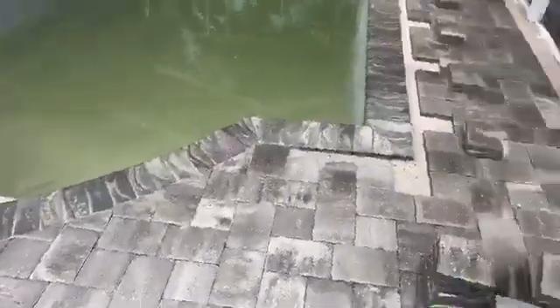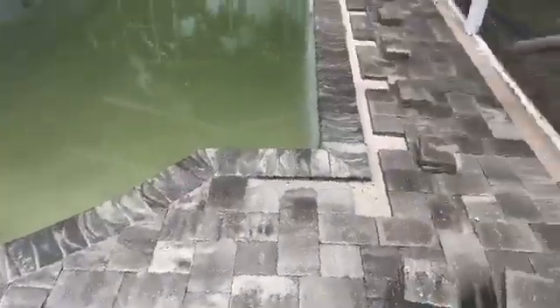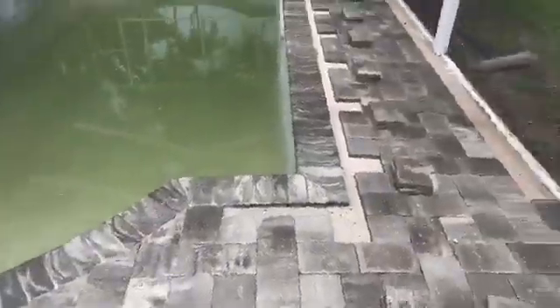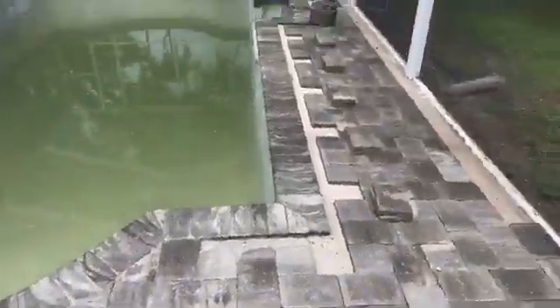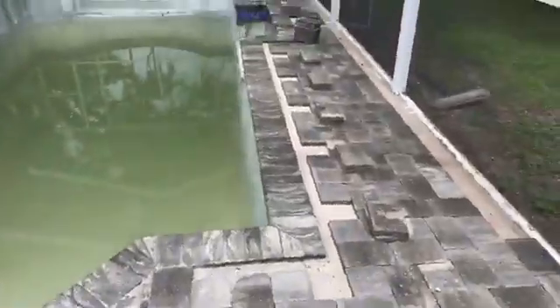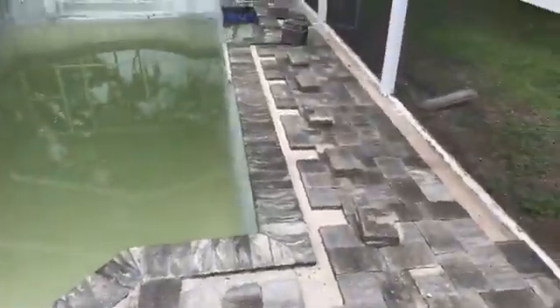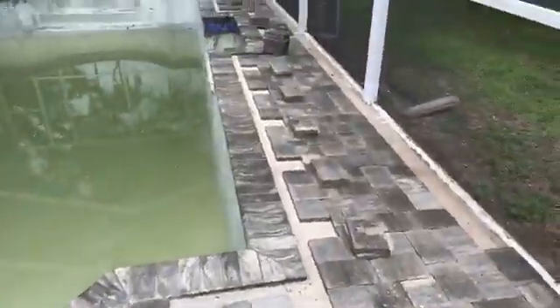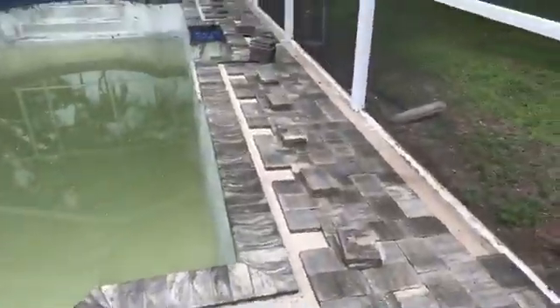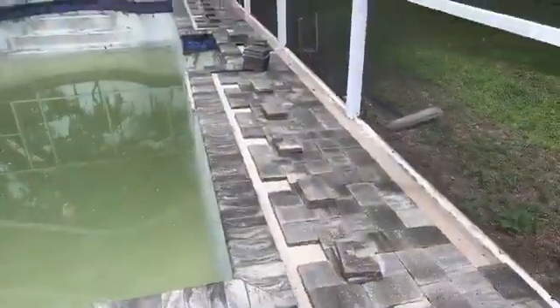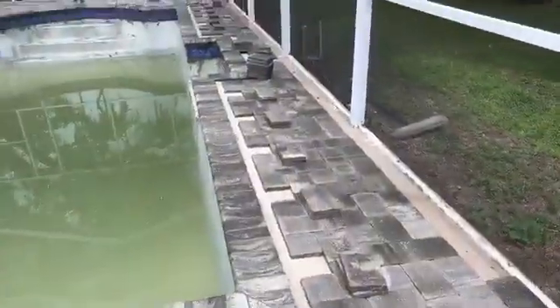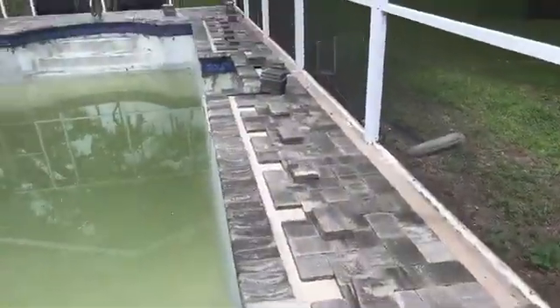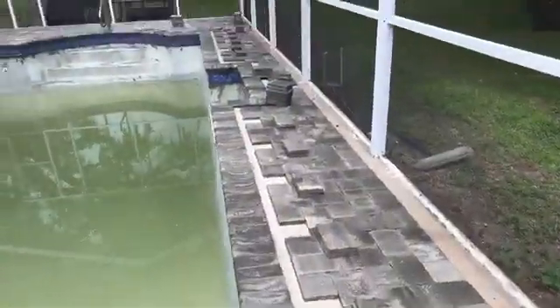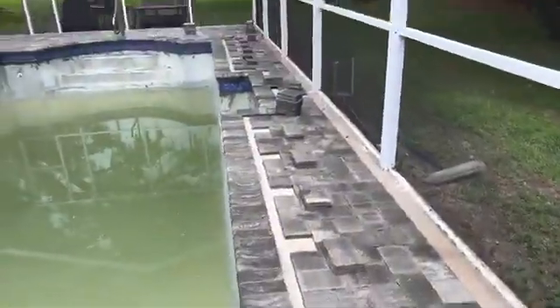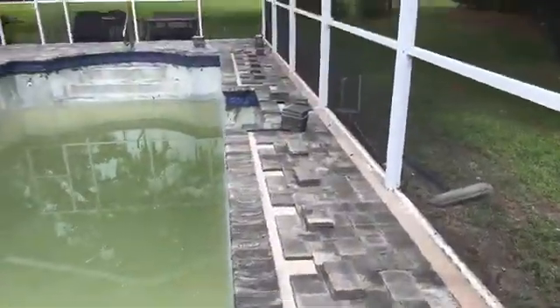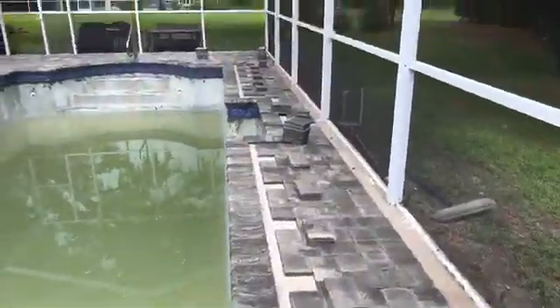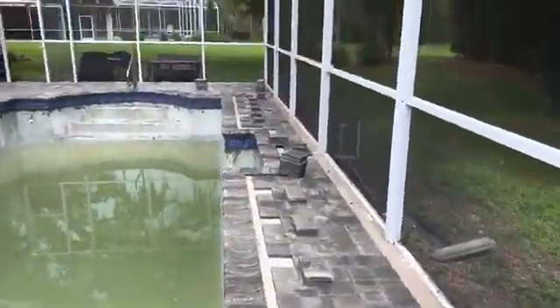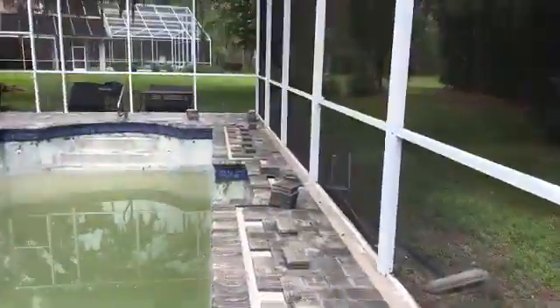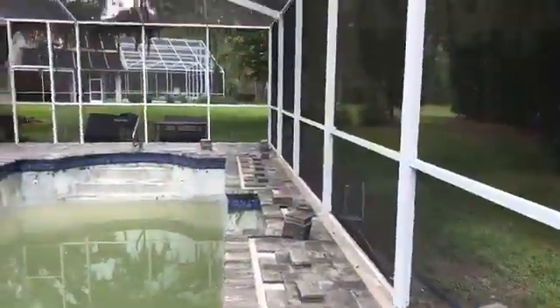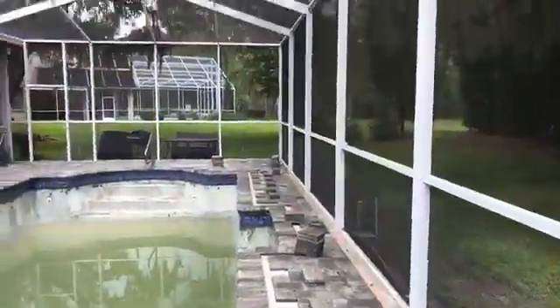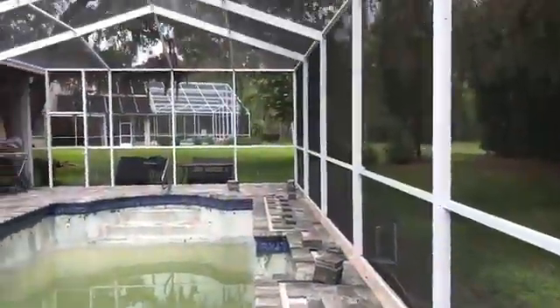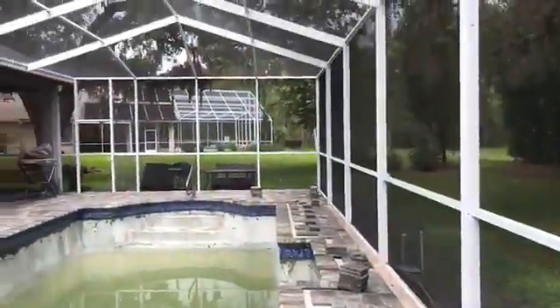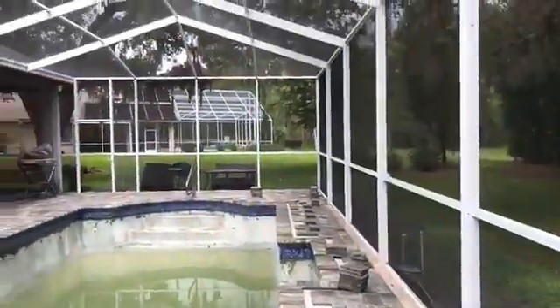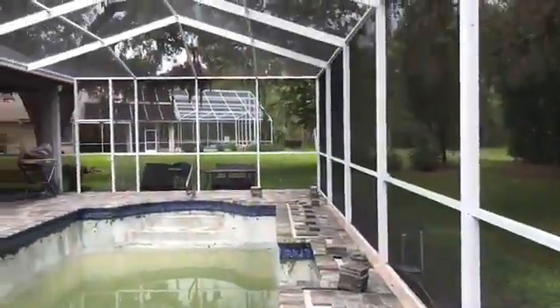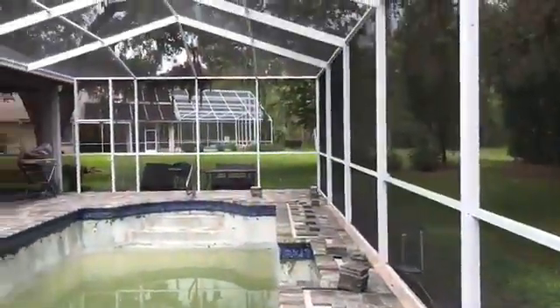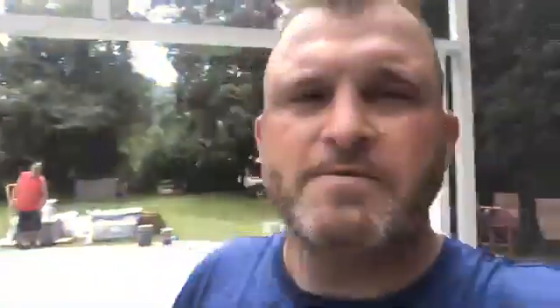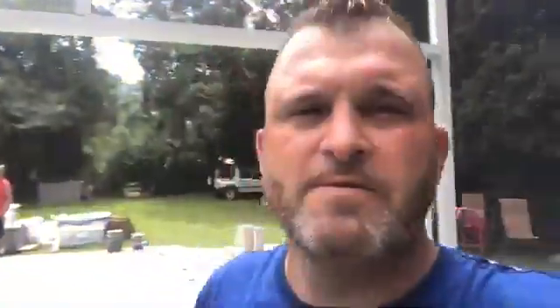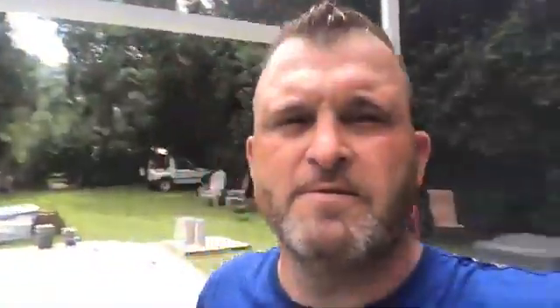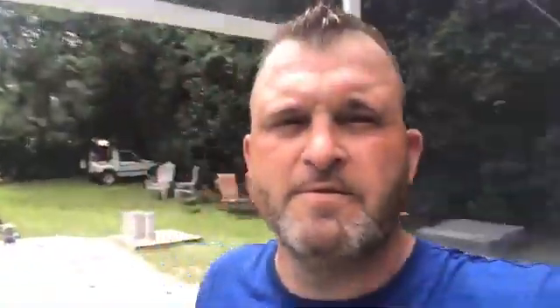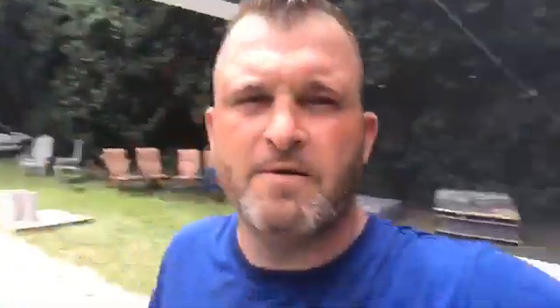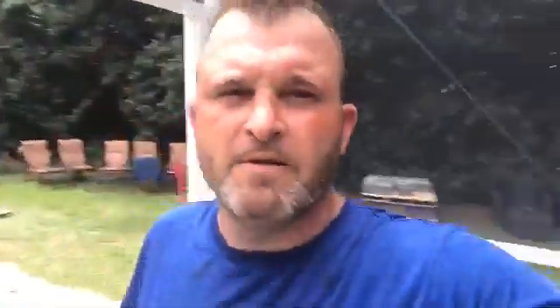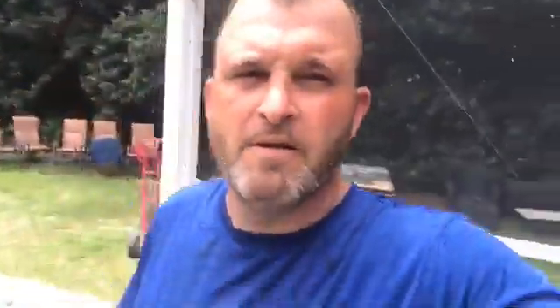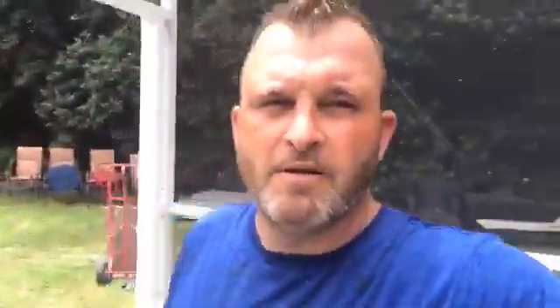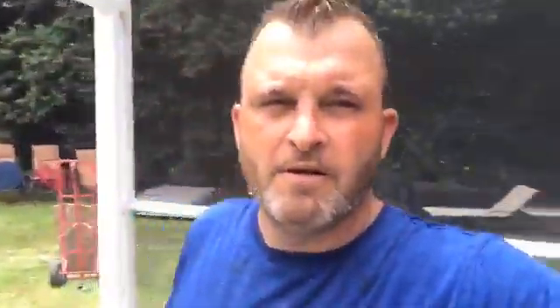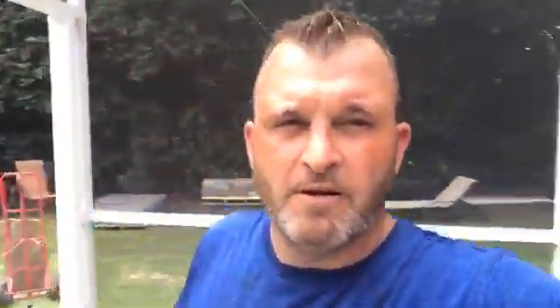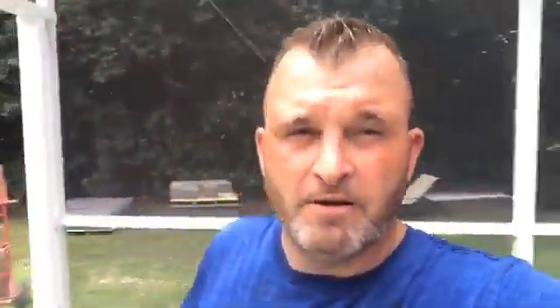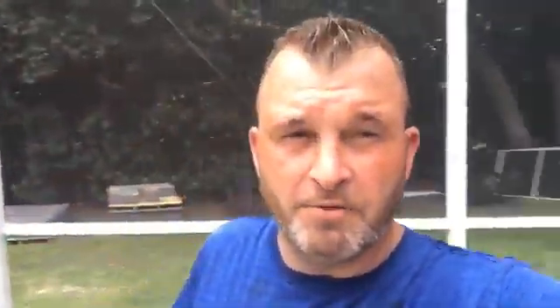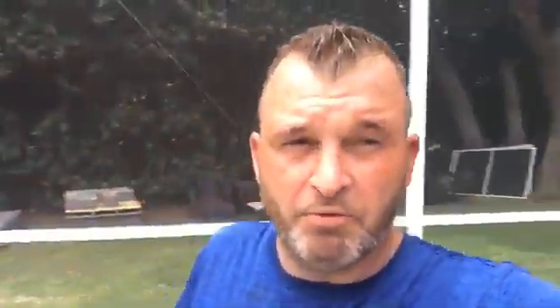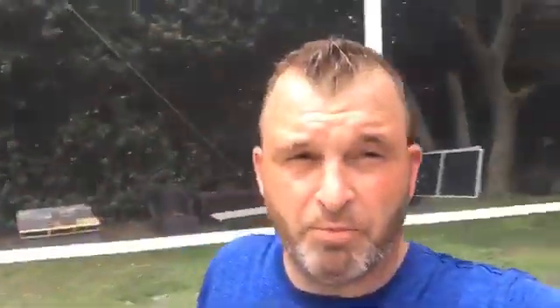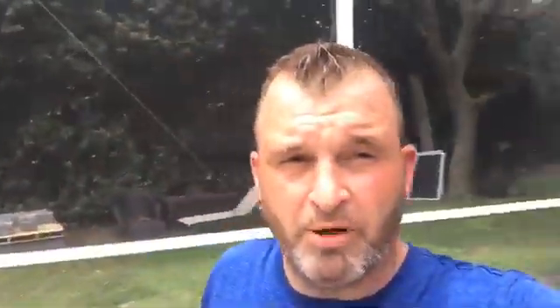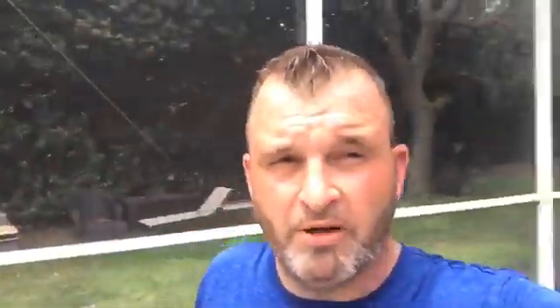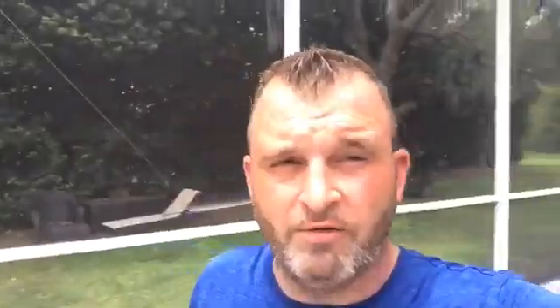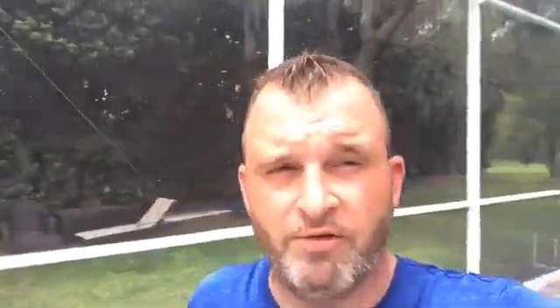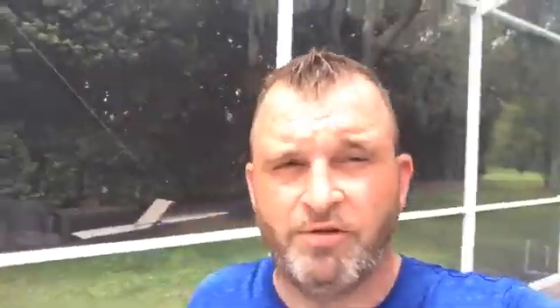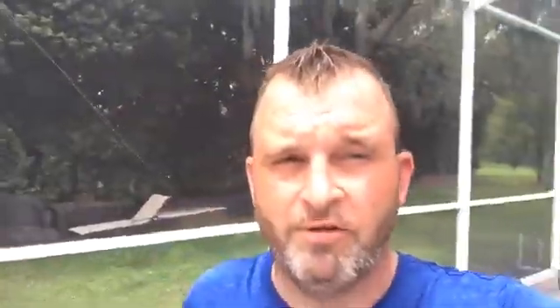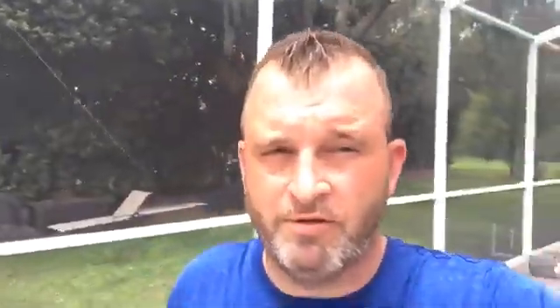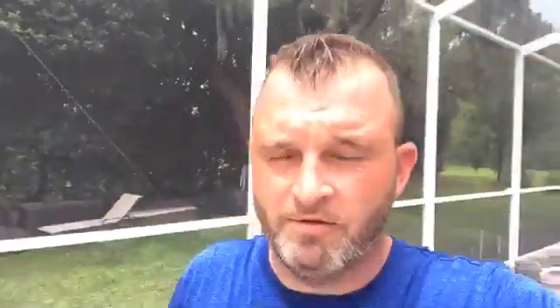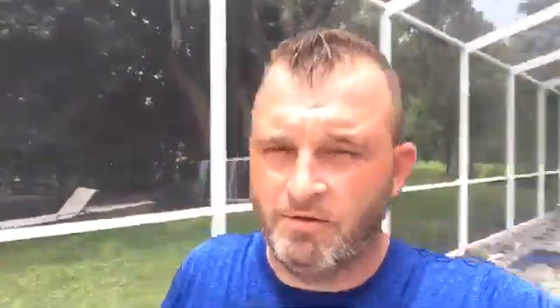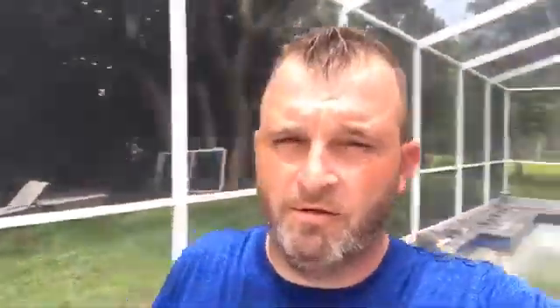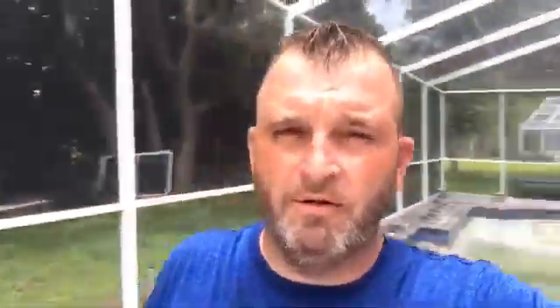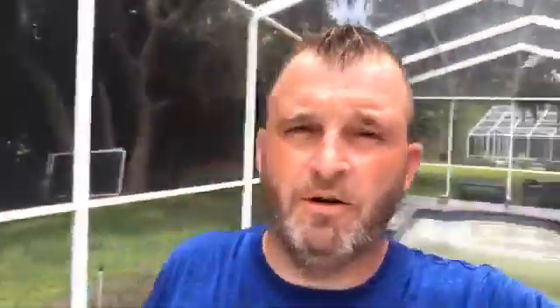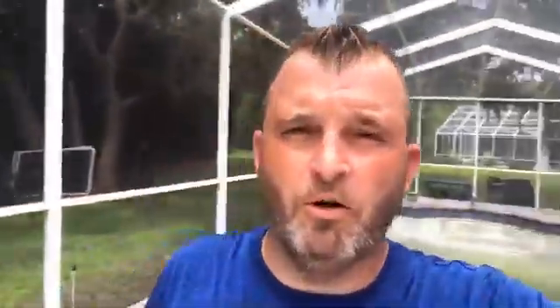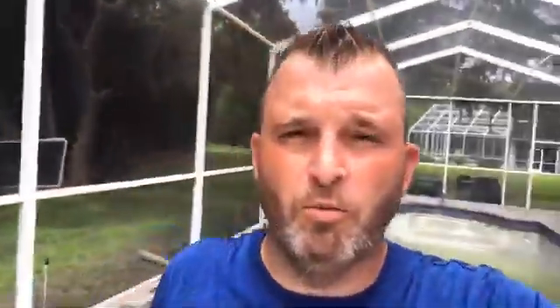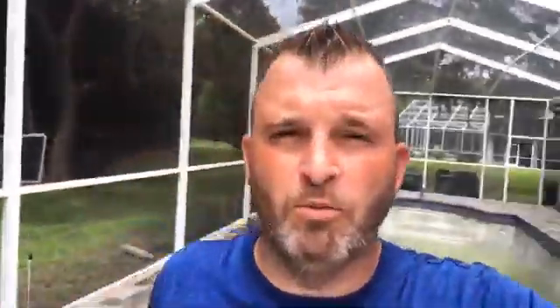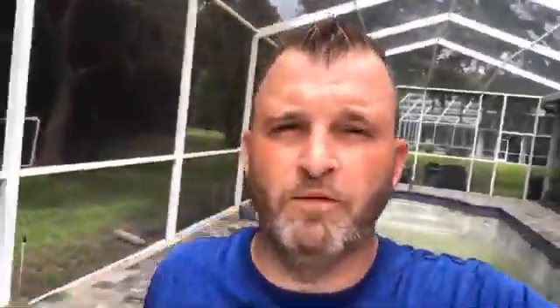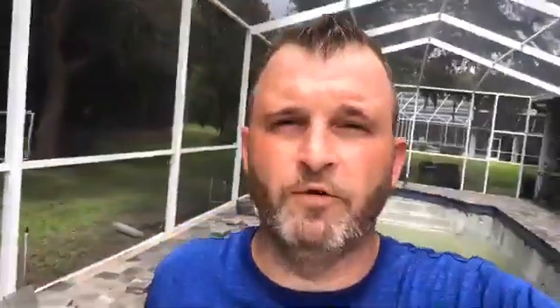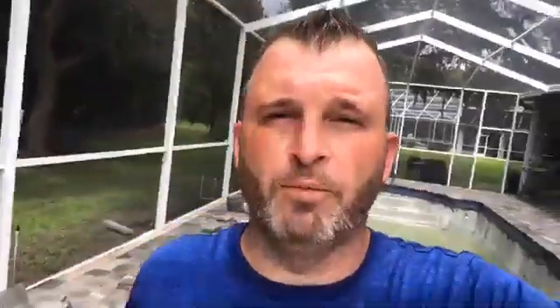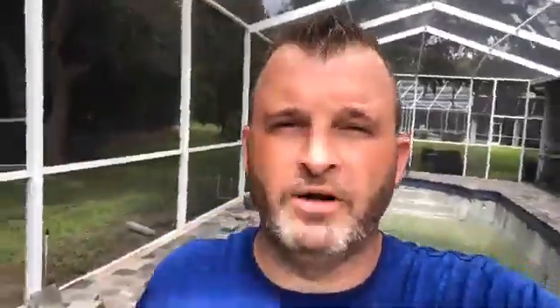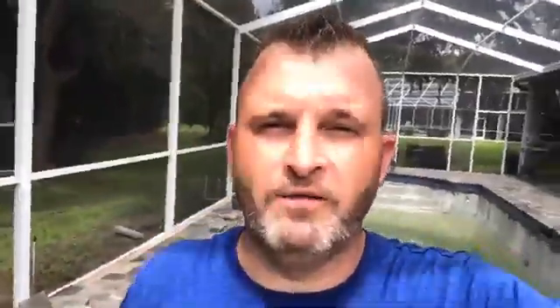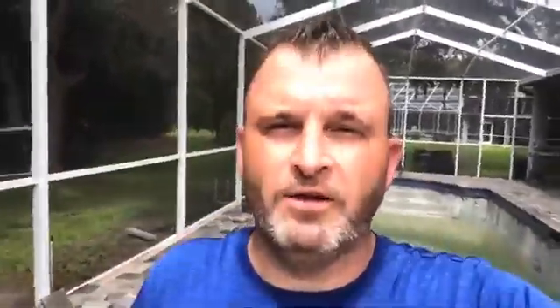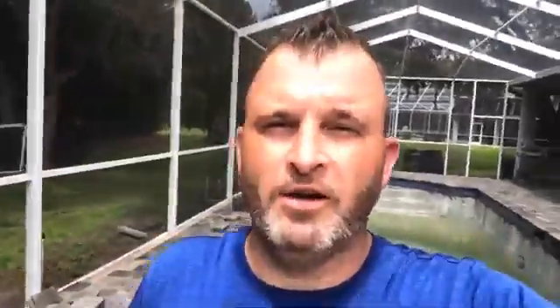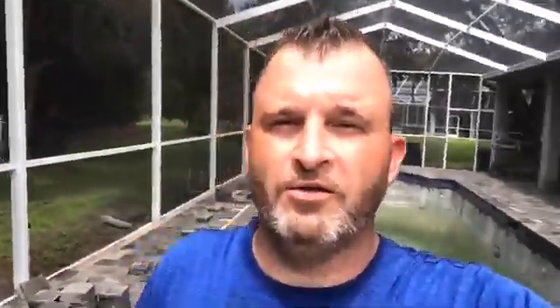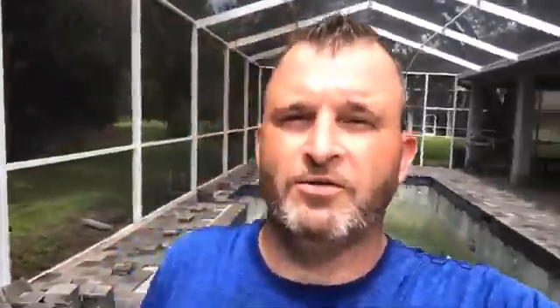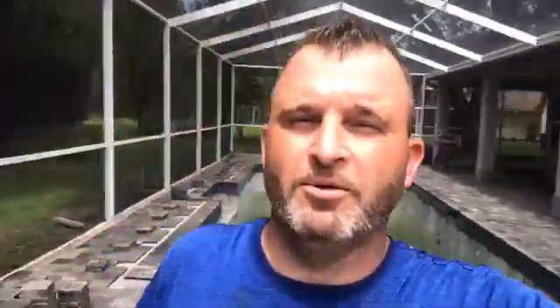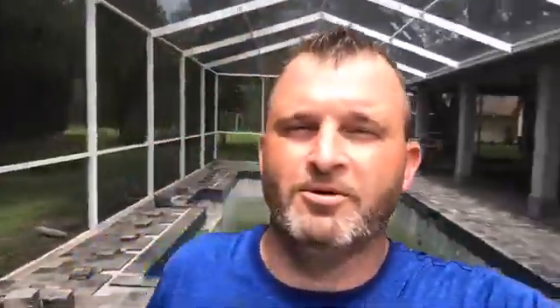Gibson Pavers — home of your paving expert.